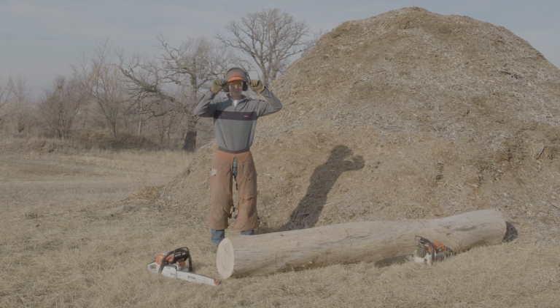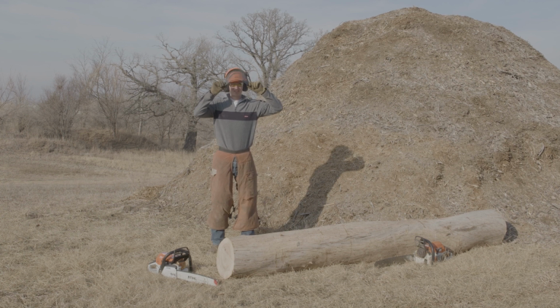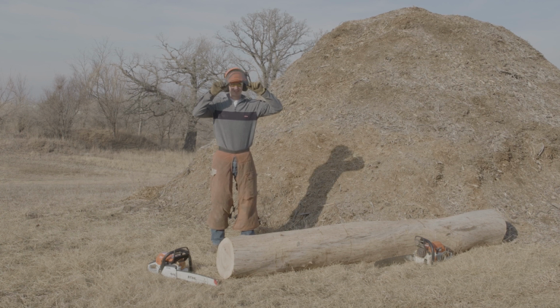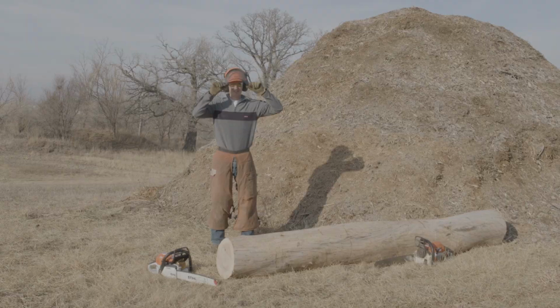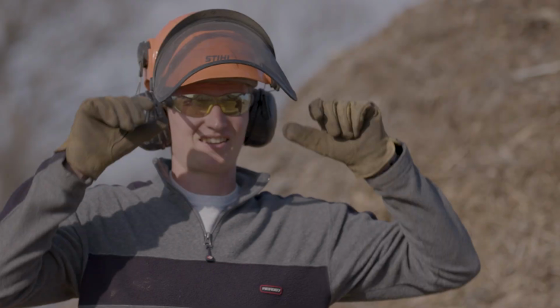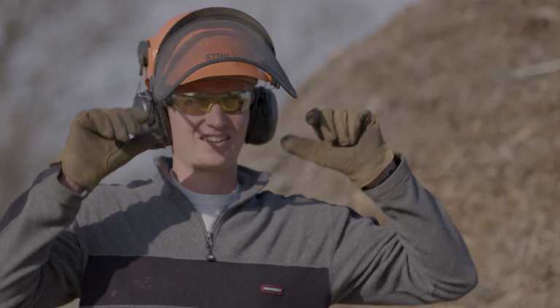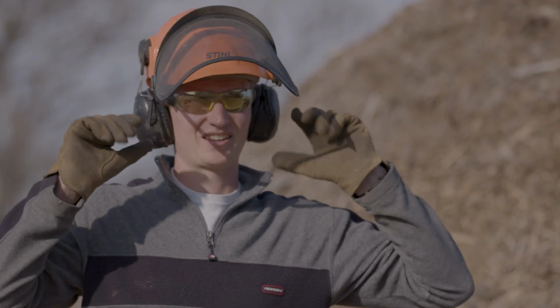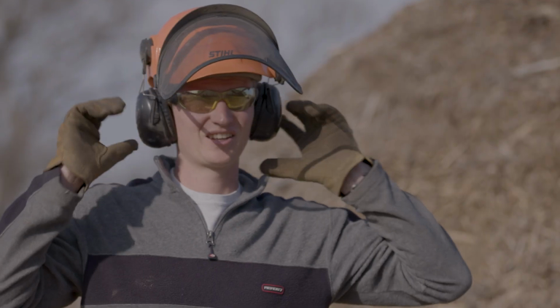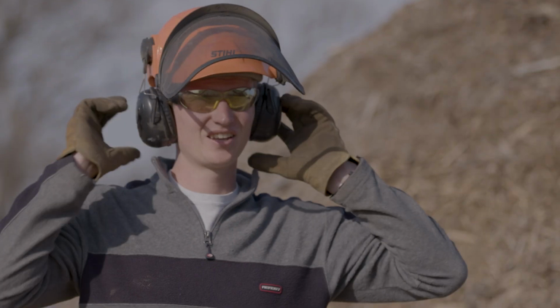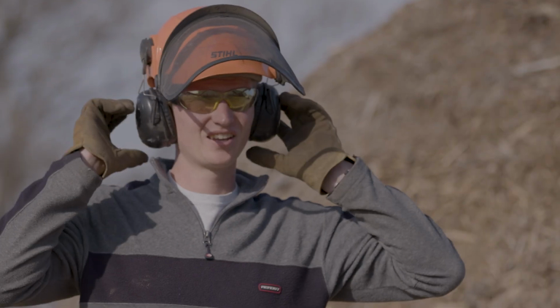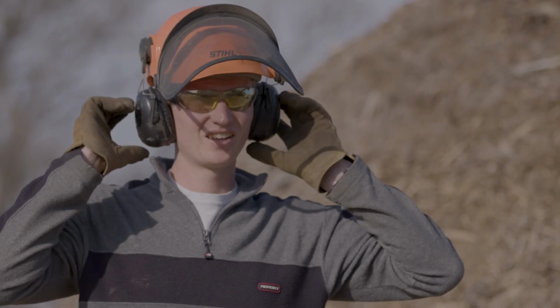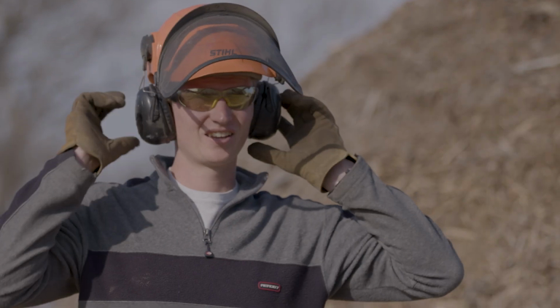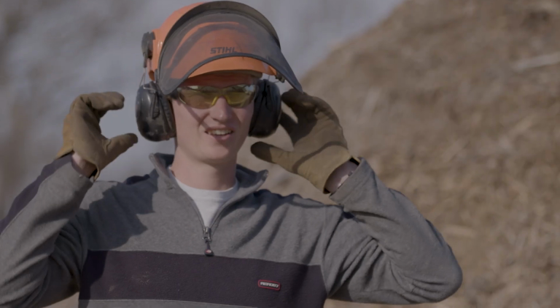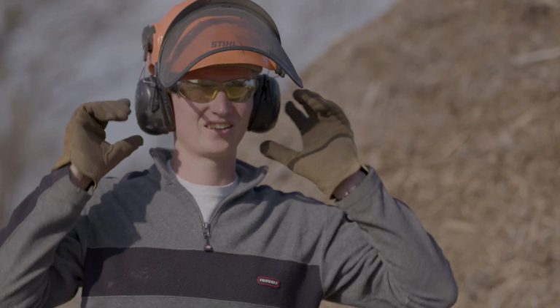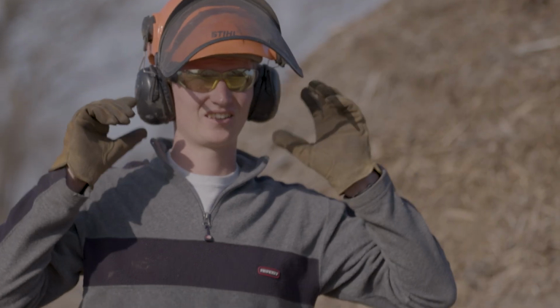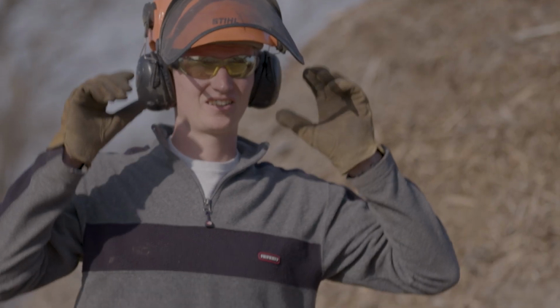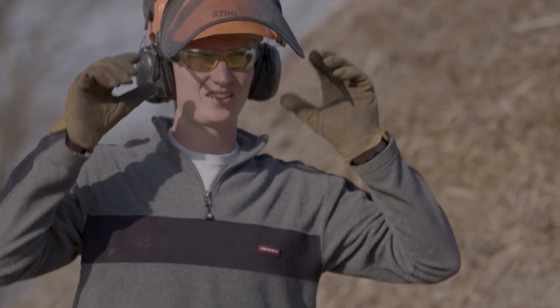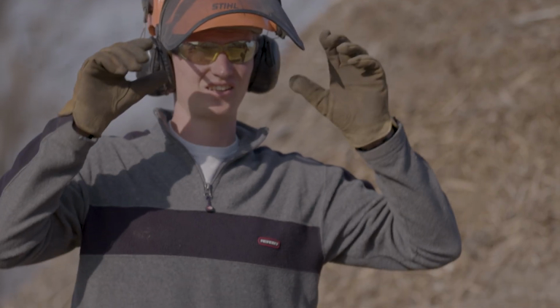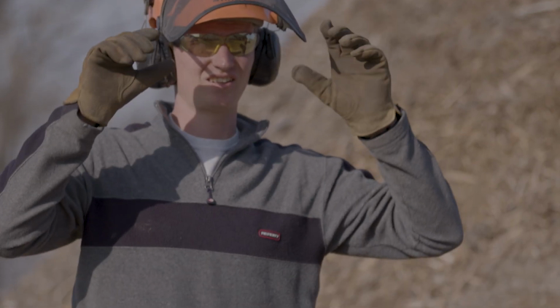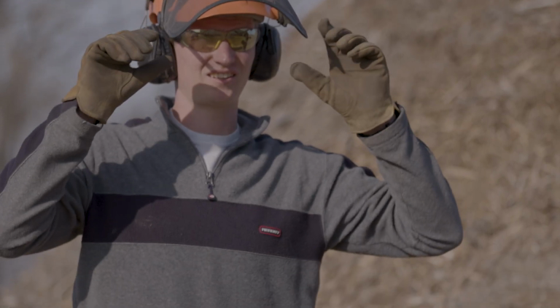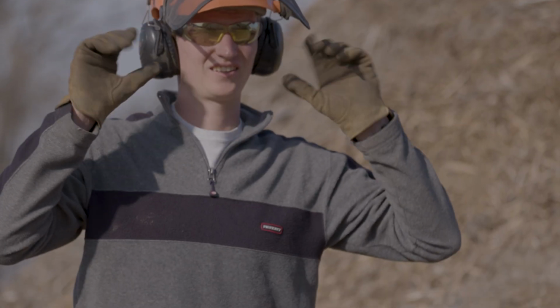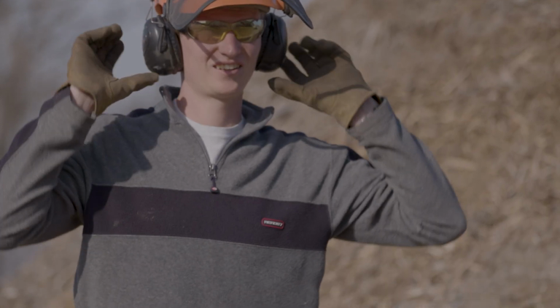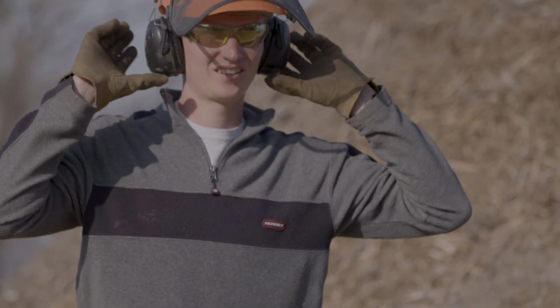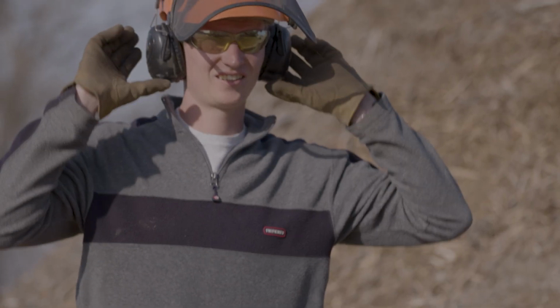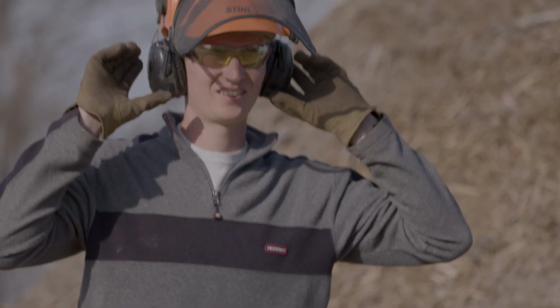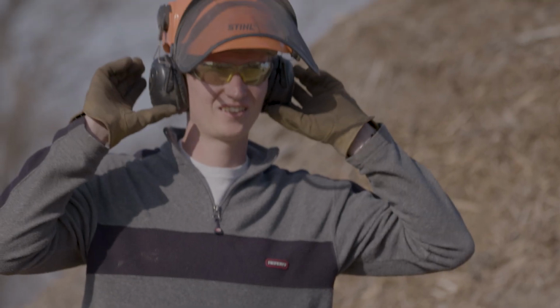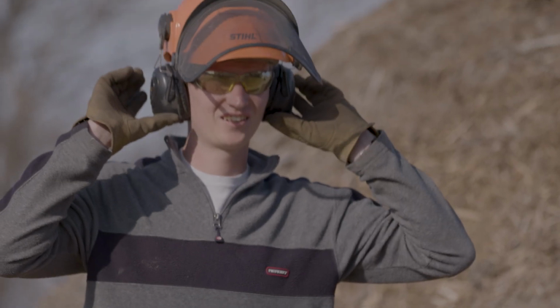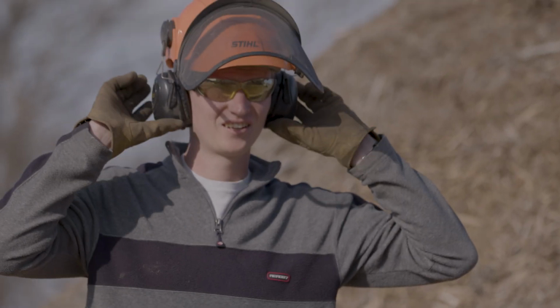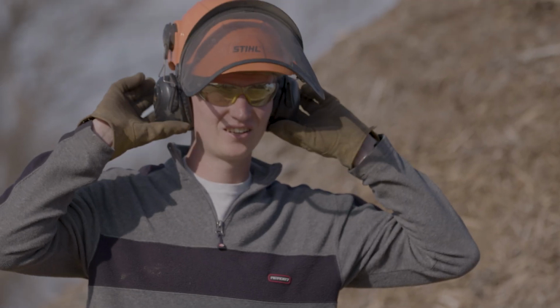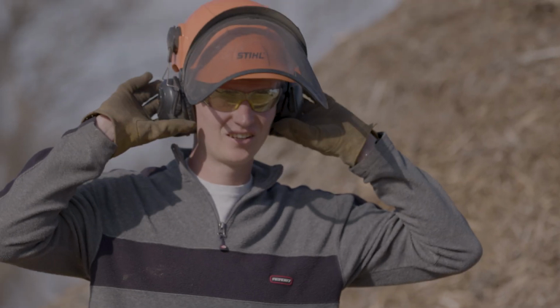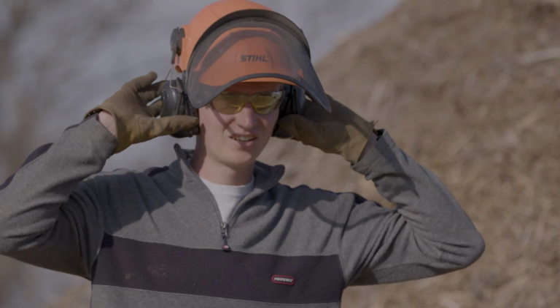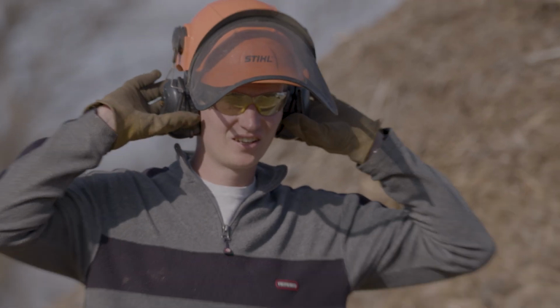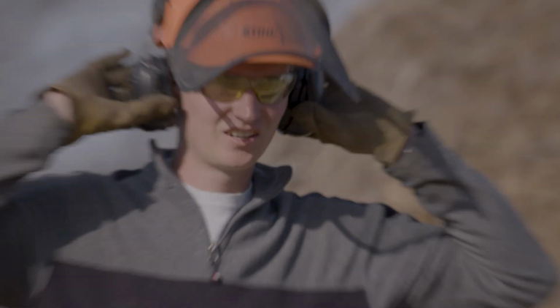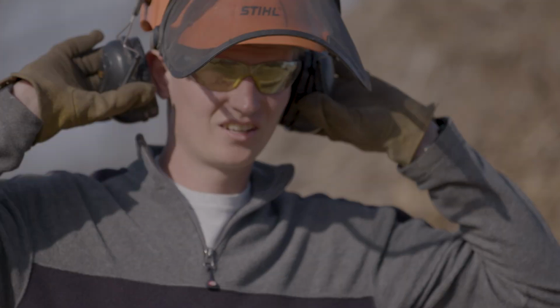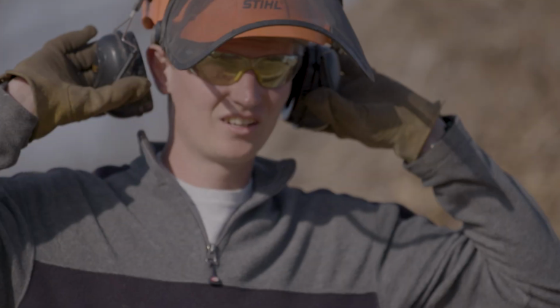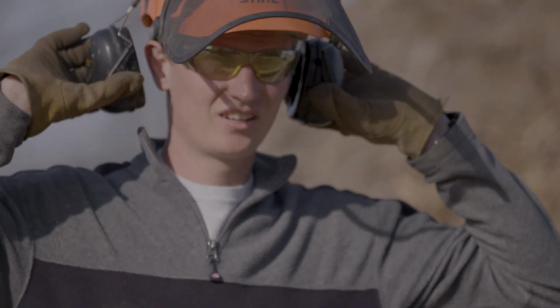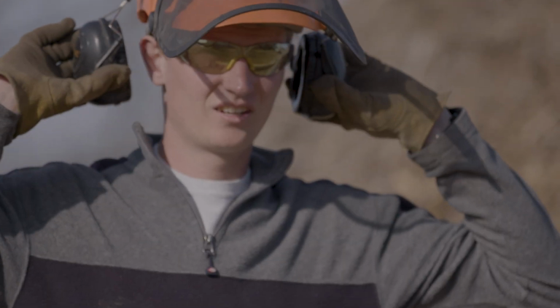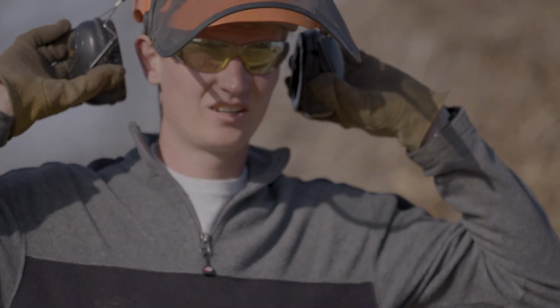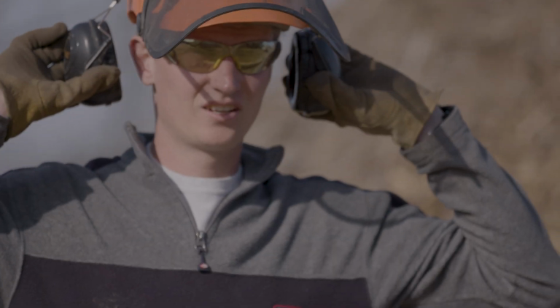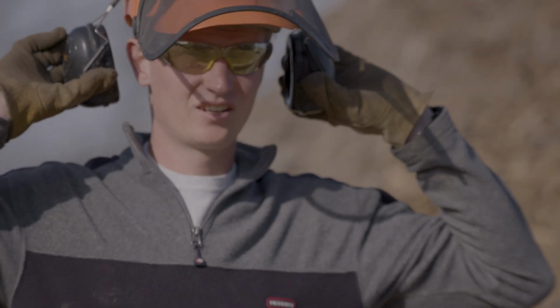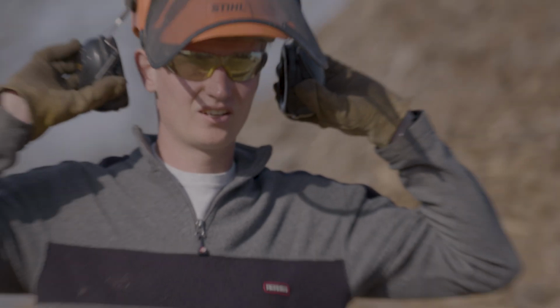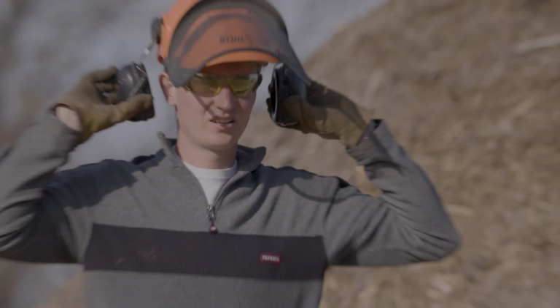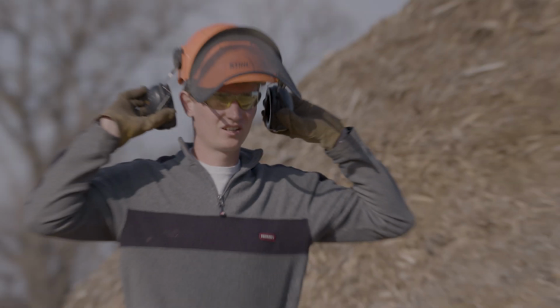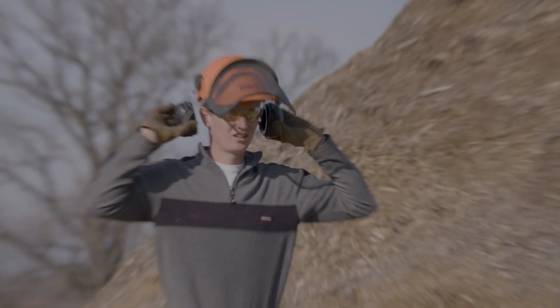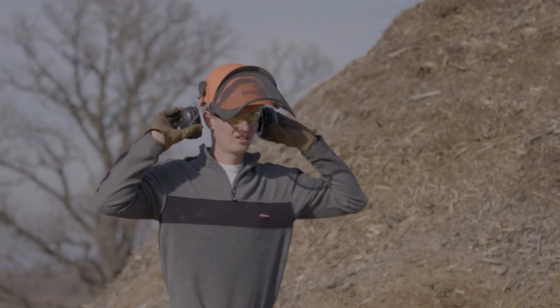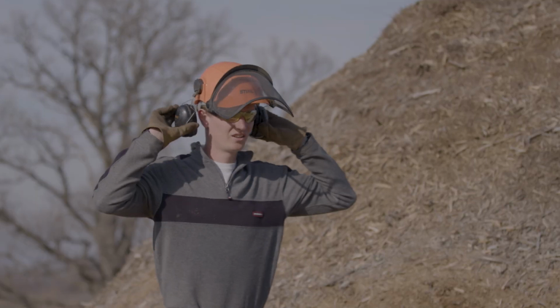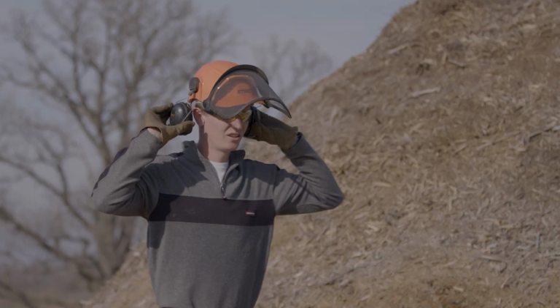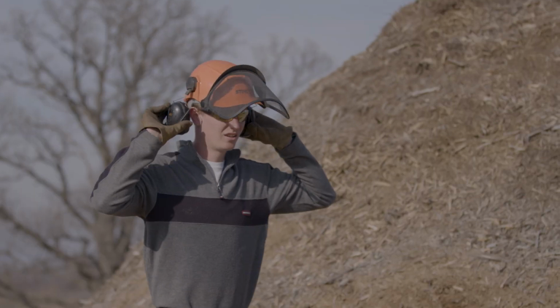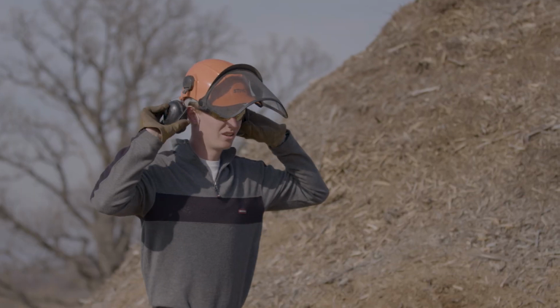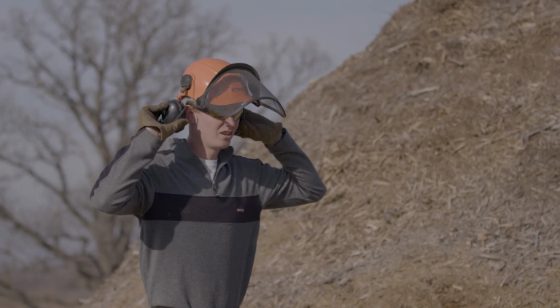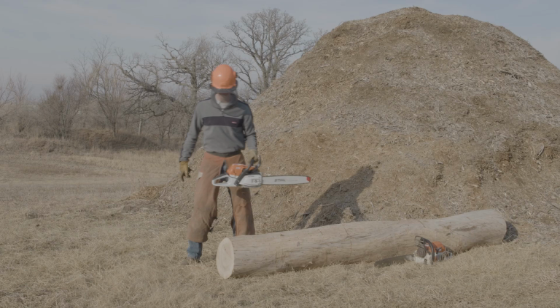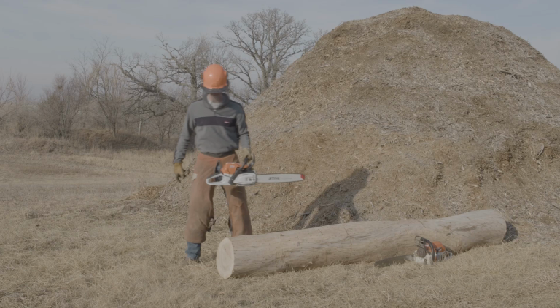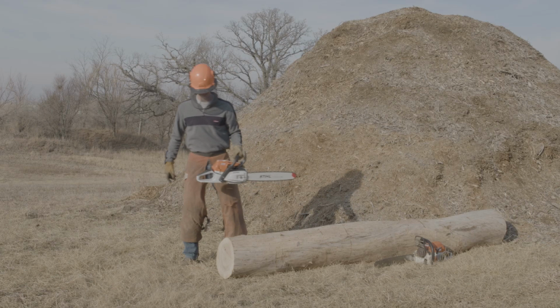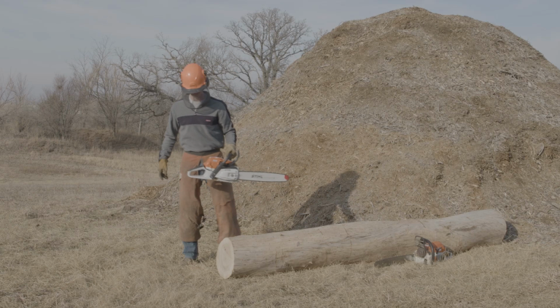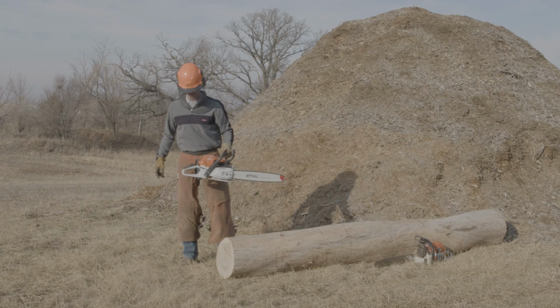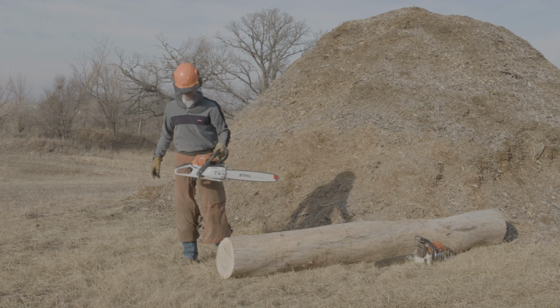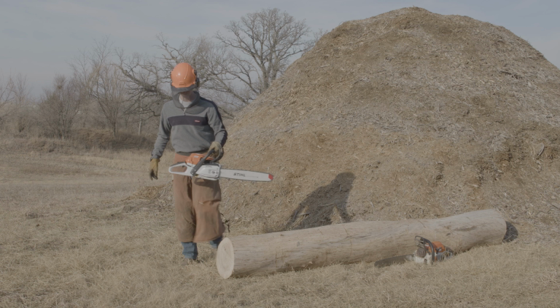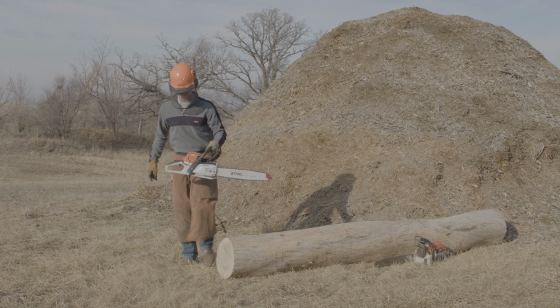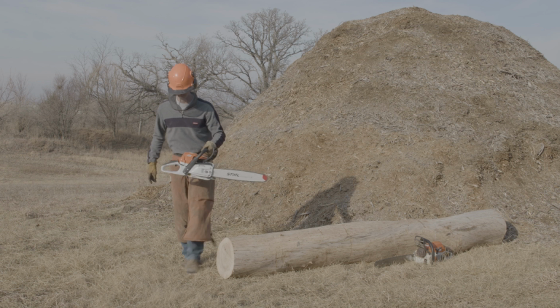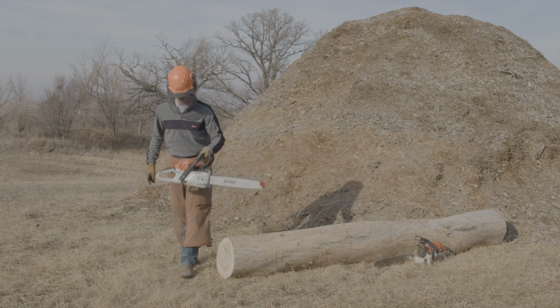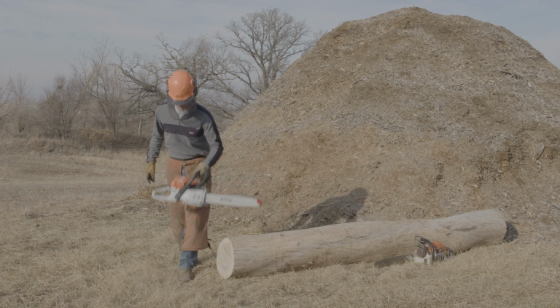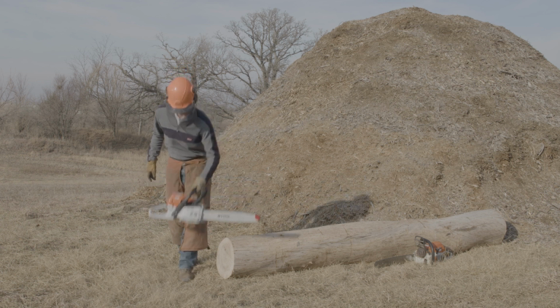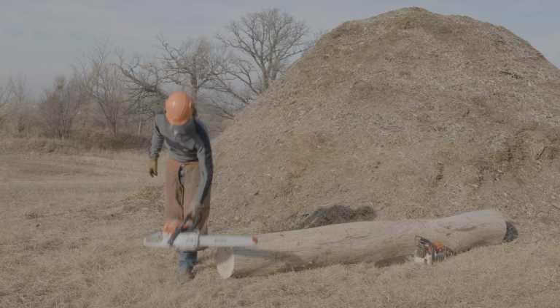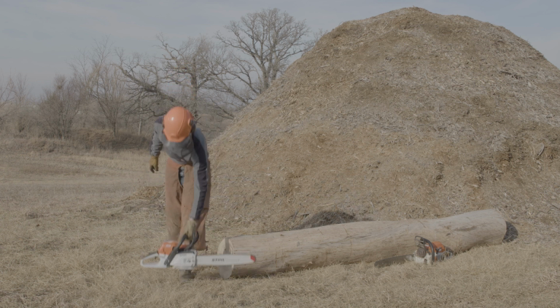He's got chainsaw chaps to protect his legs and a pair of sturdy work boots. Zach looks like he means business — suited up for battle.